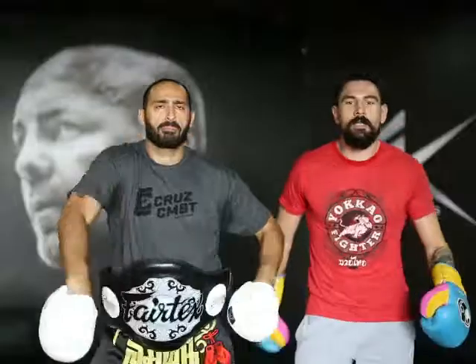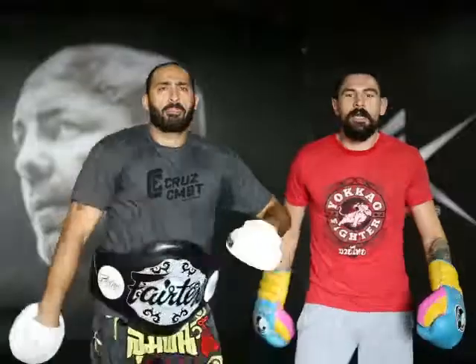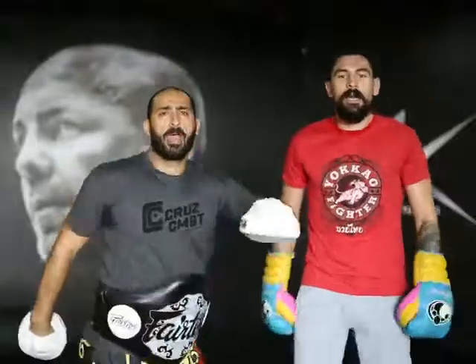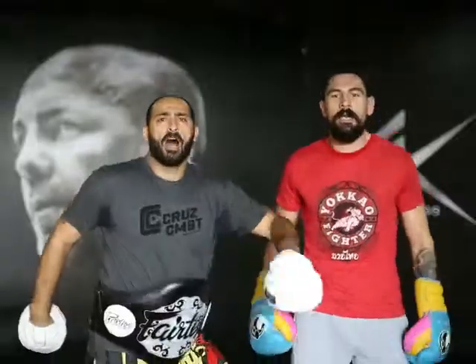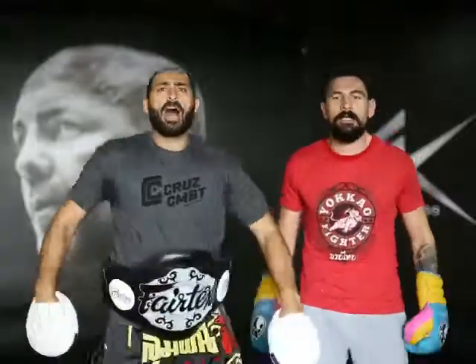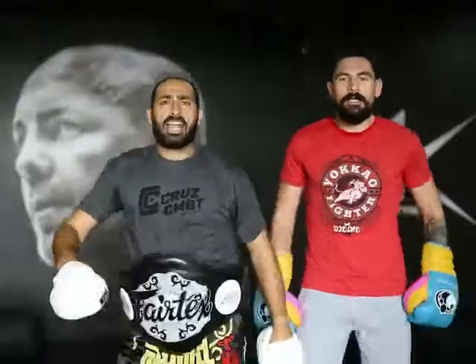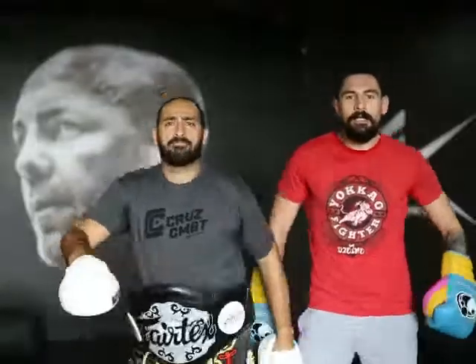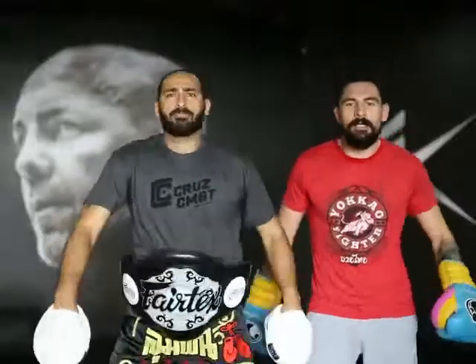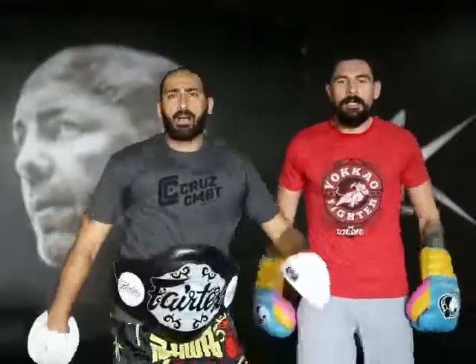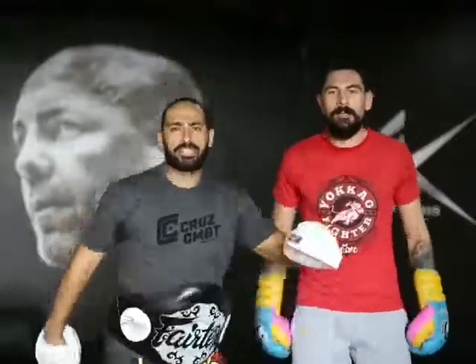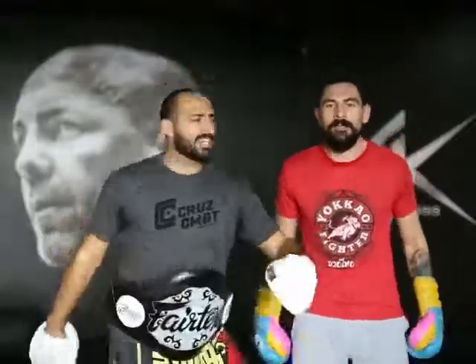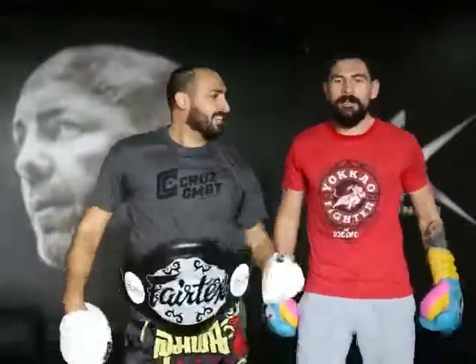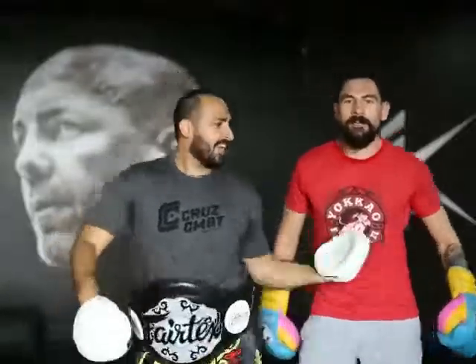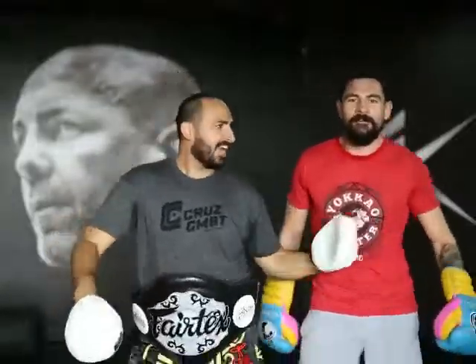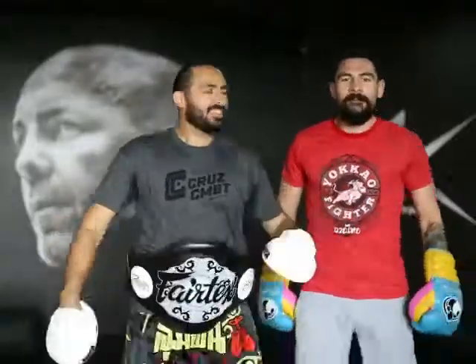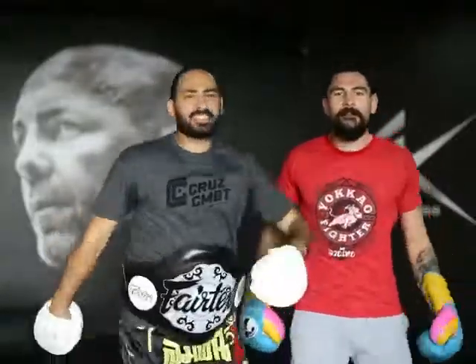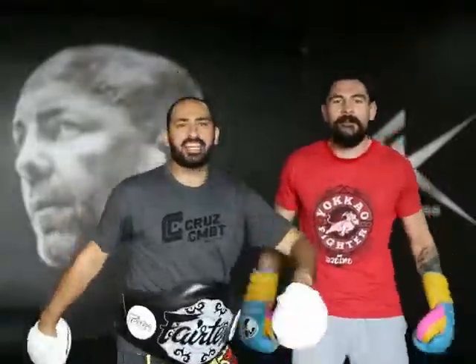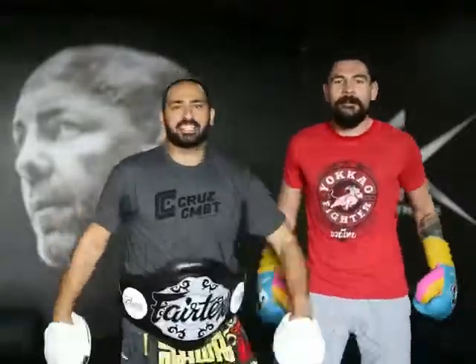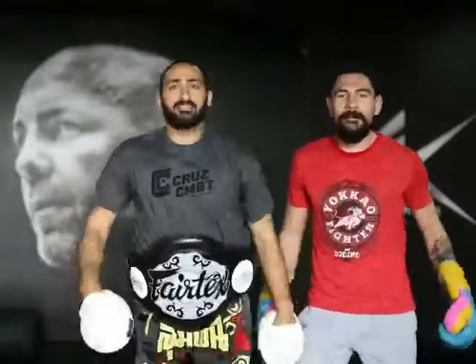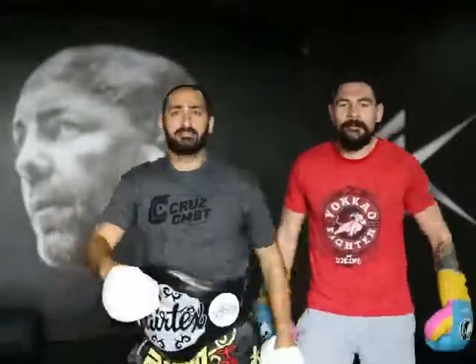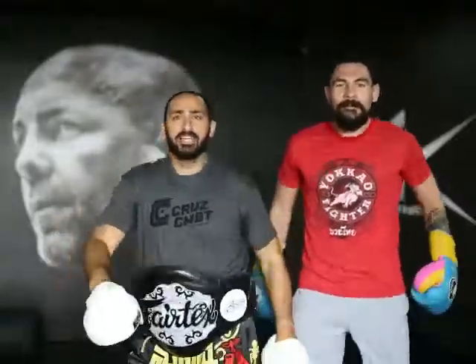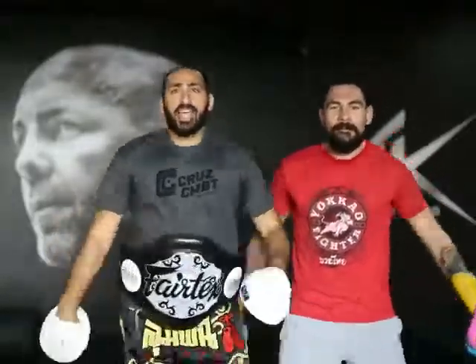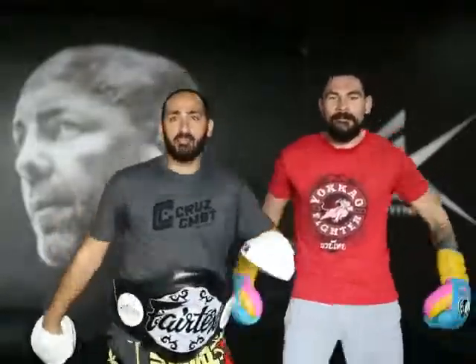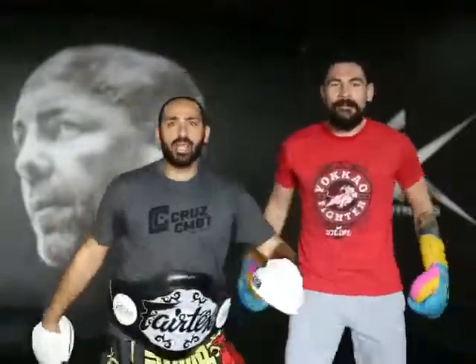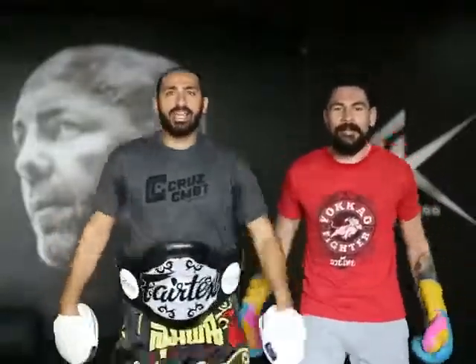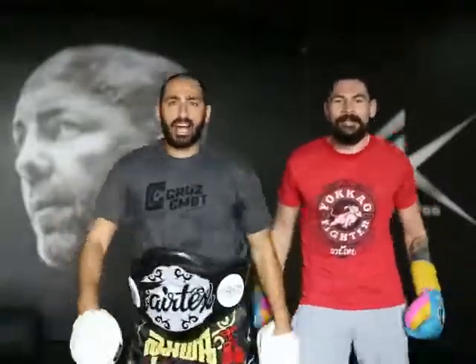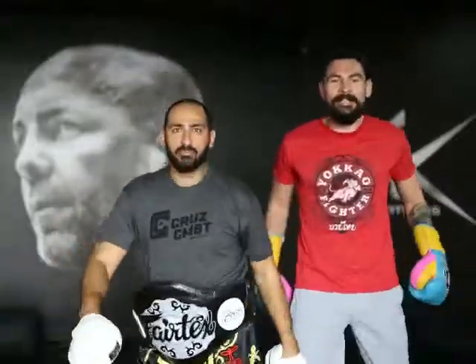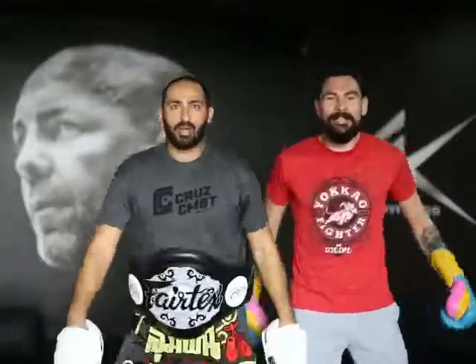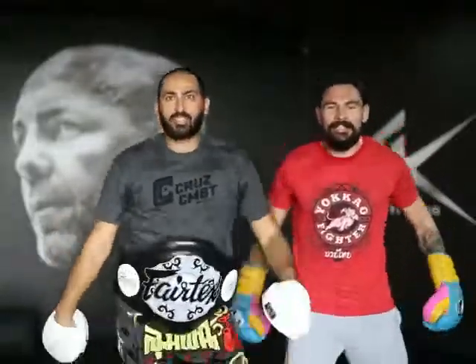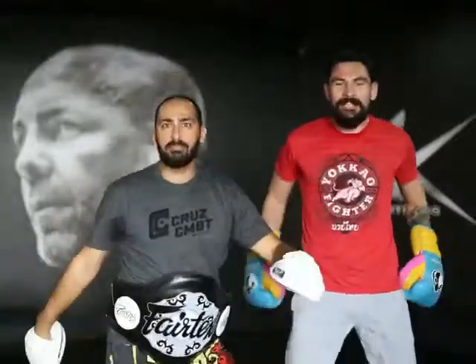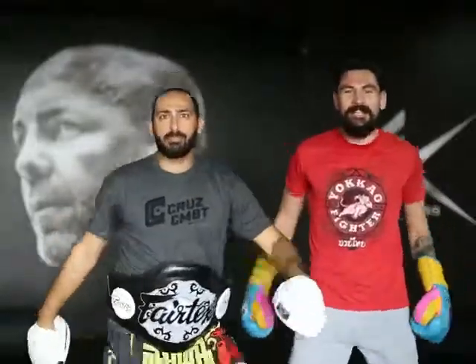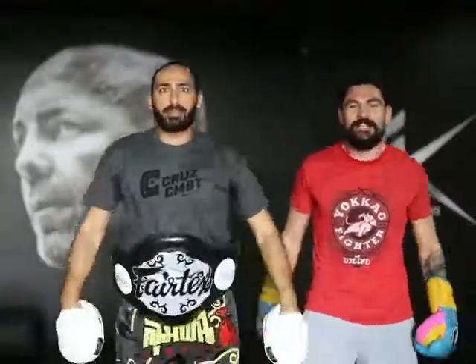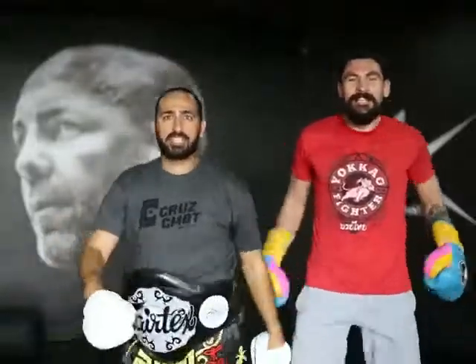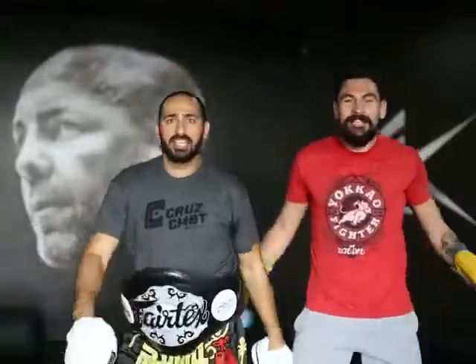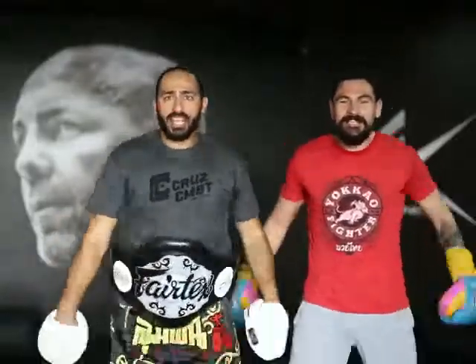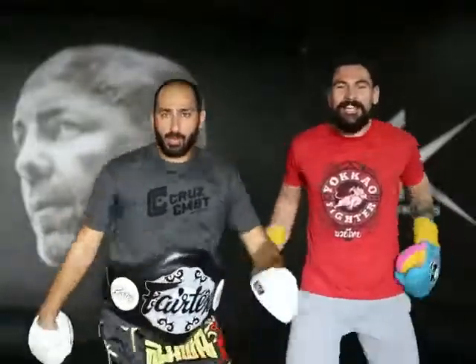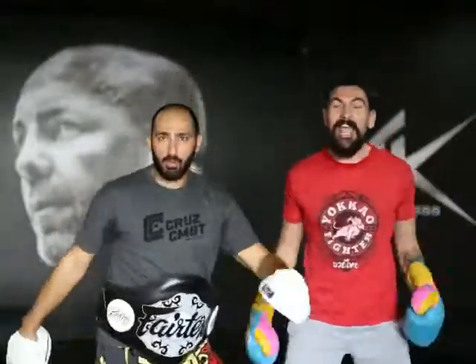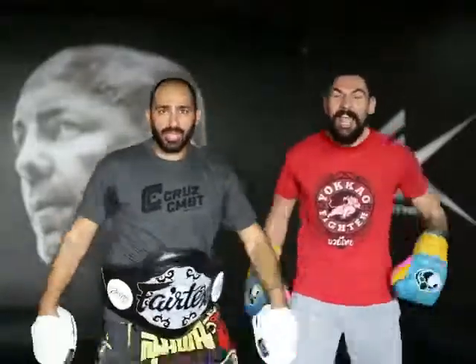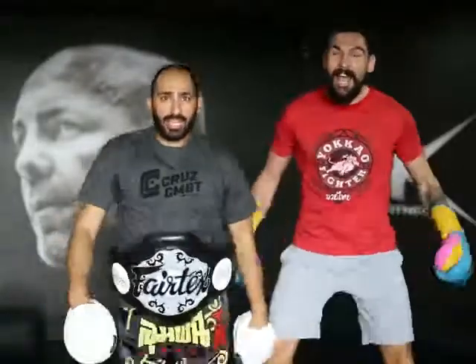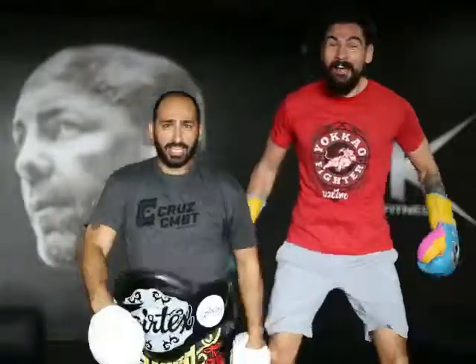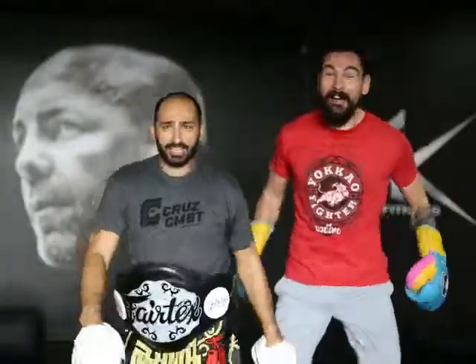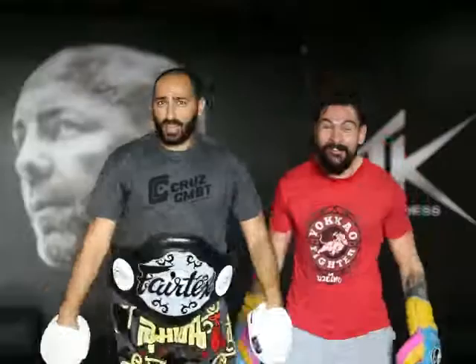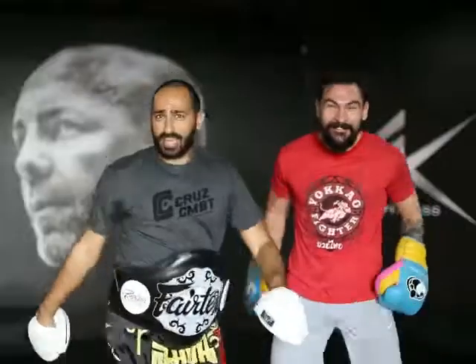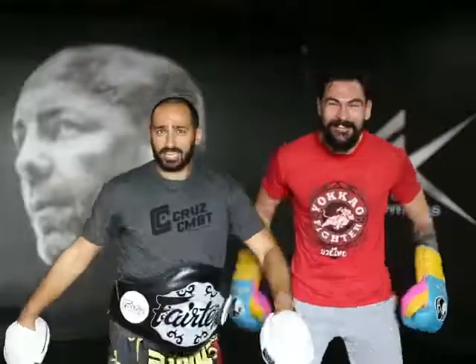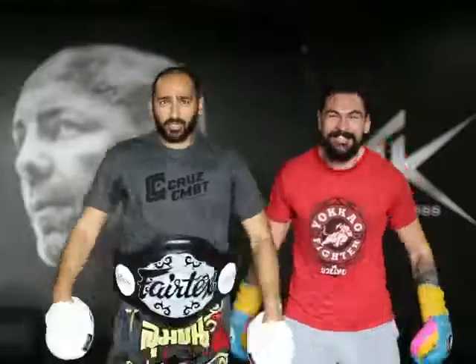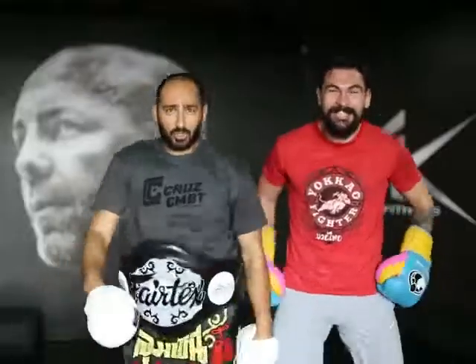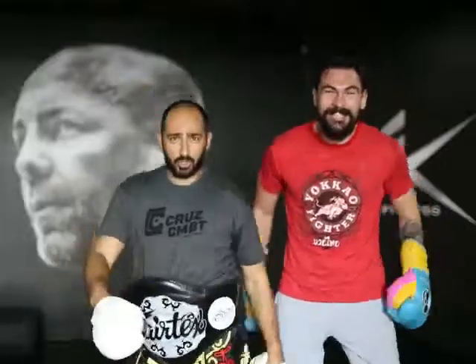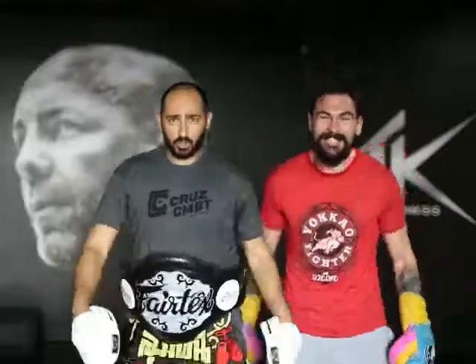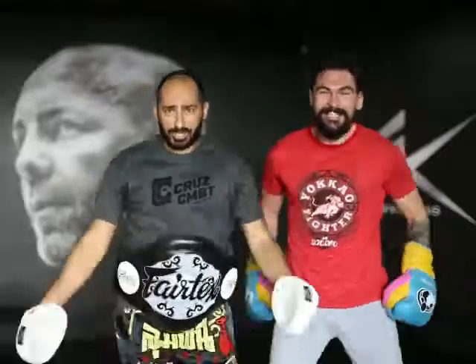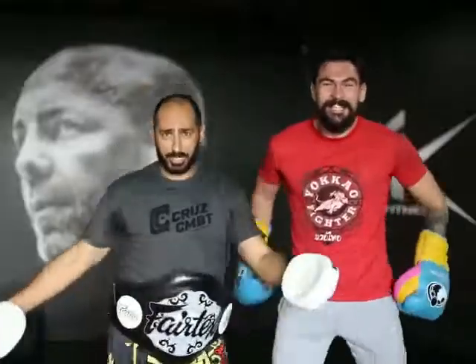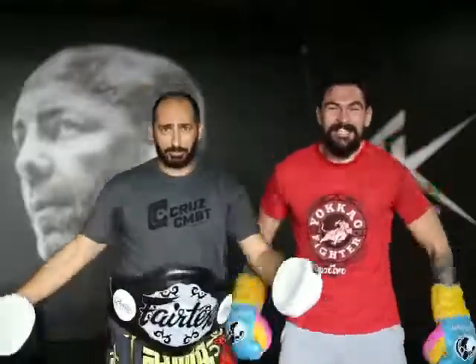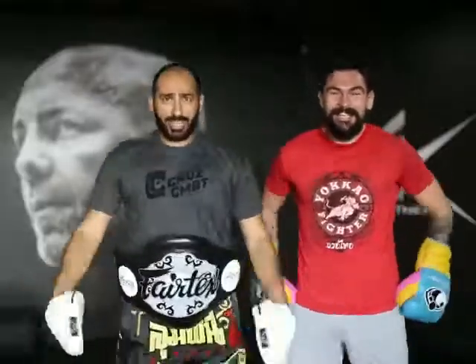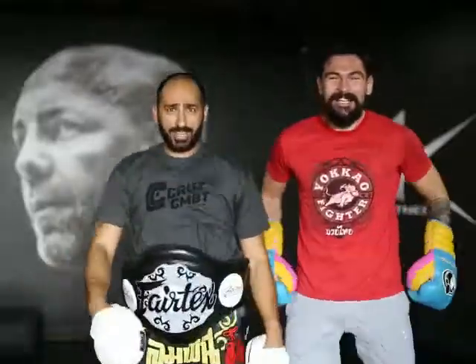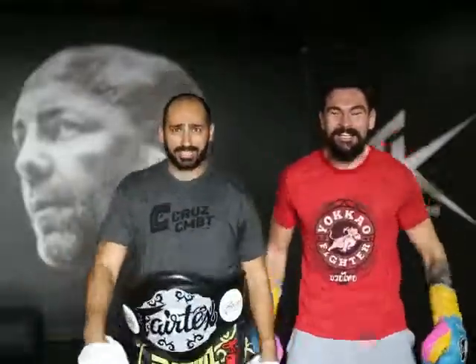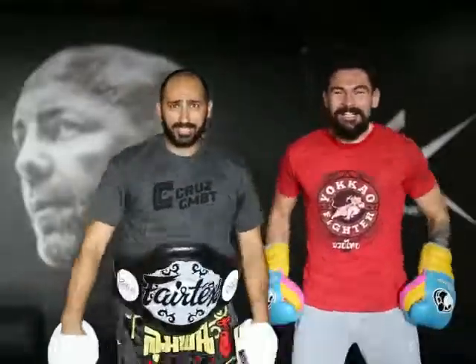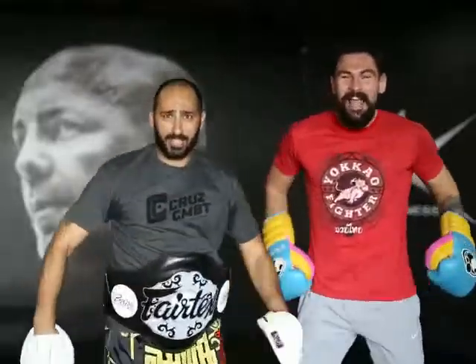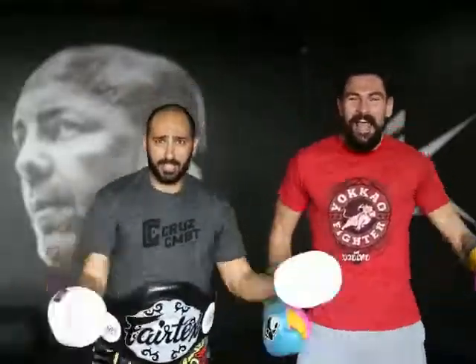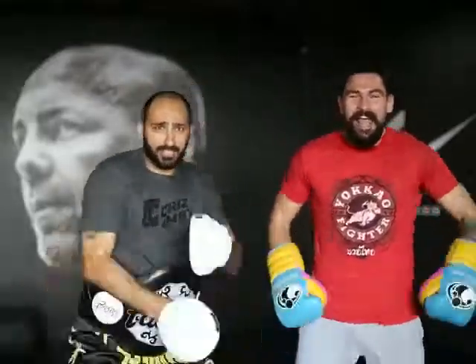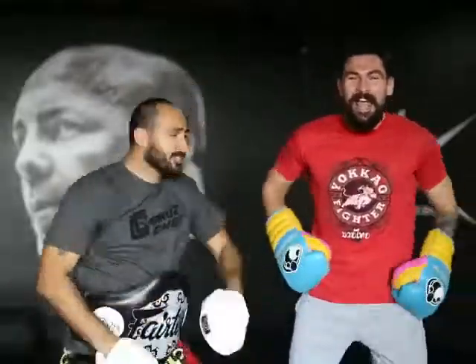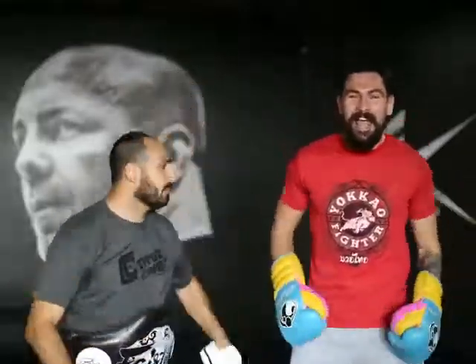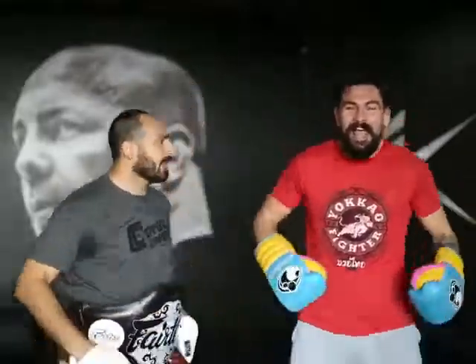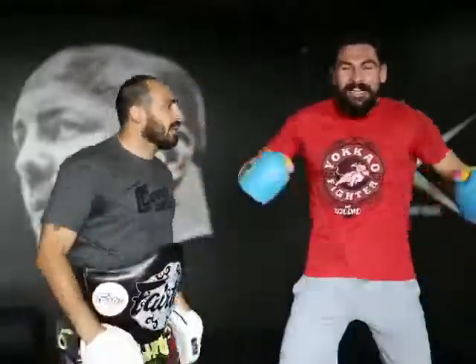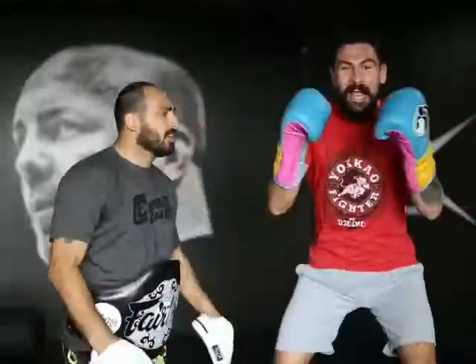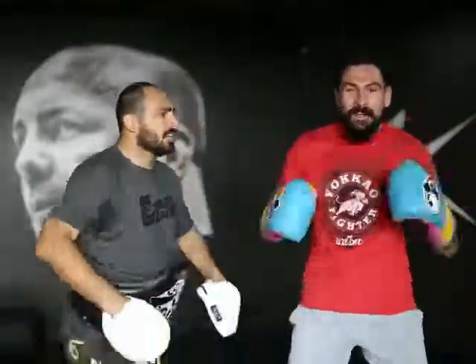Hi, I'm Ziggy, and this is Jason, and we are the Muay Thai Muppets. Here we go to skip like this, and let's go!